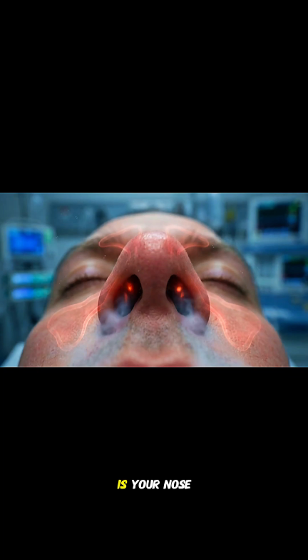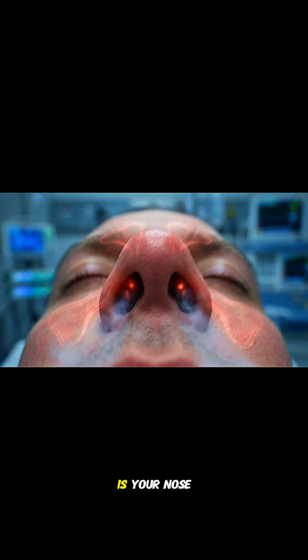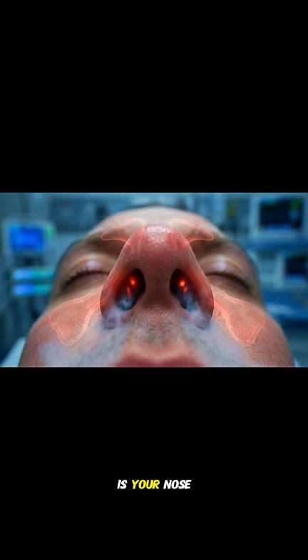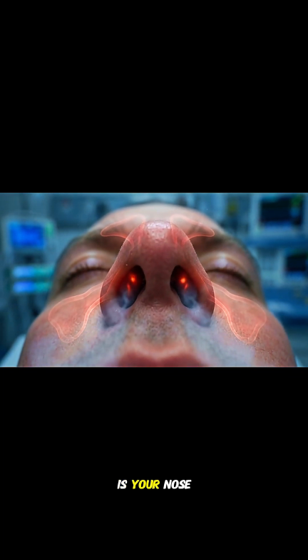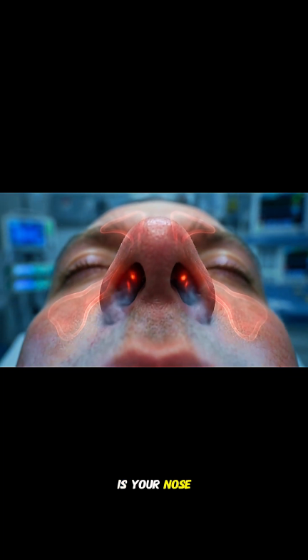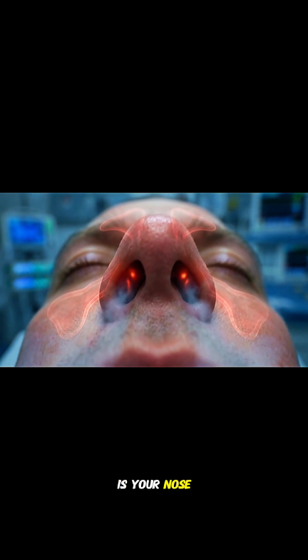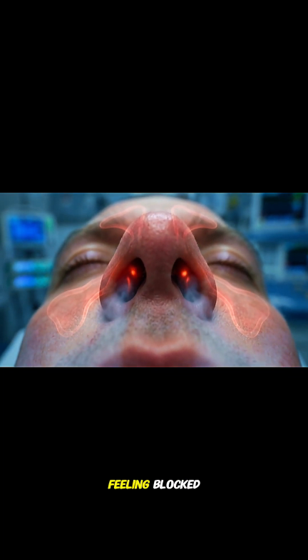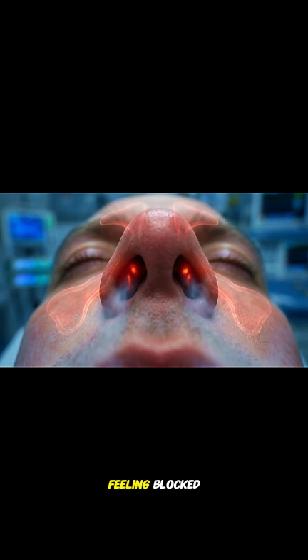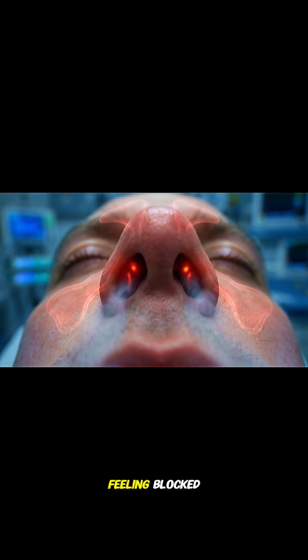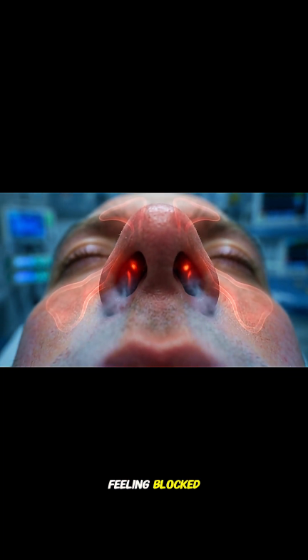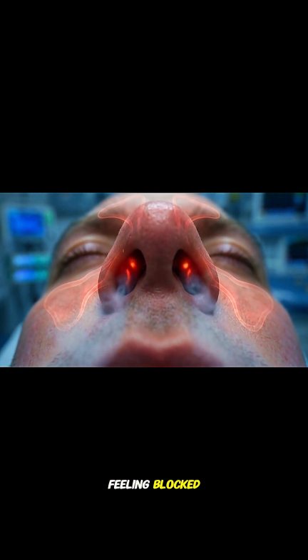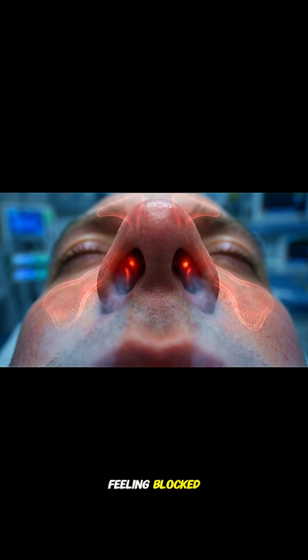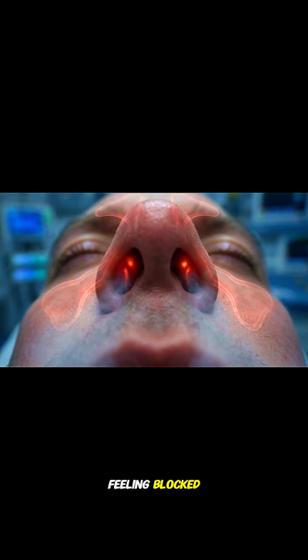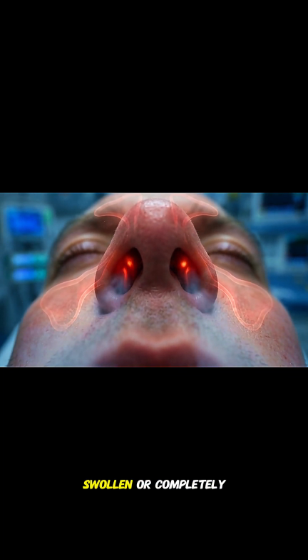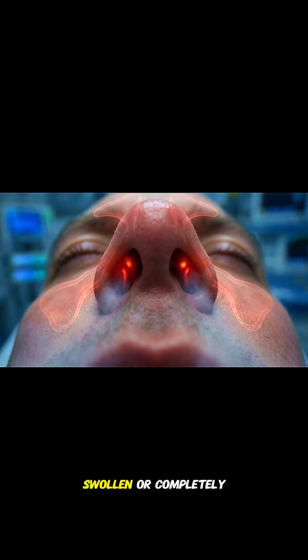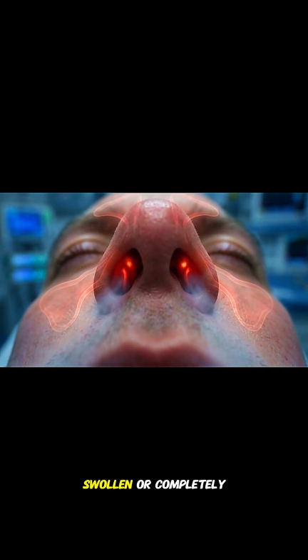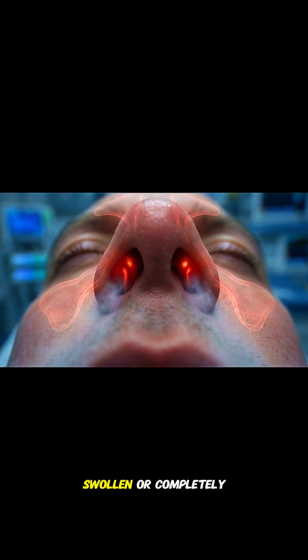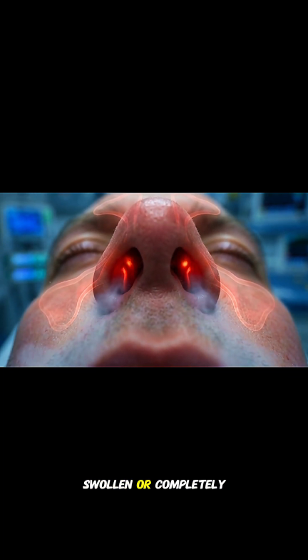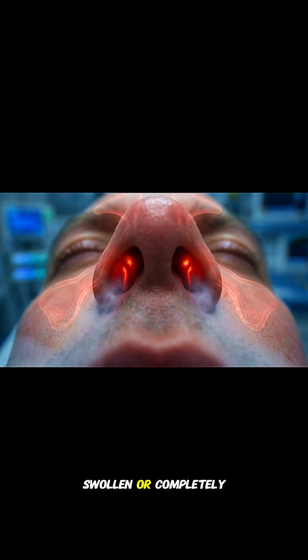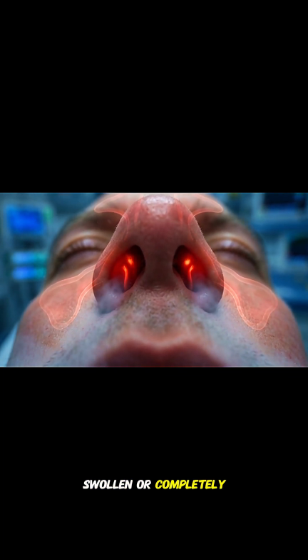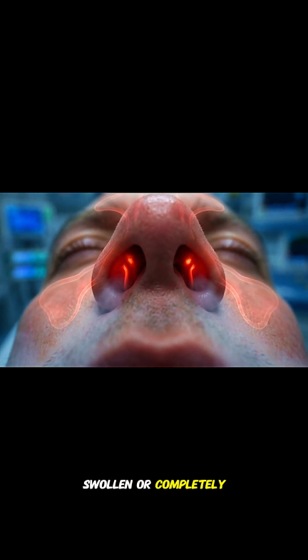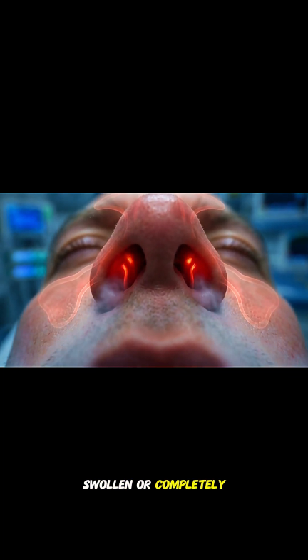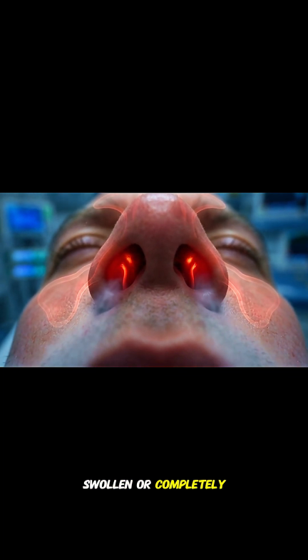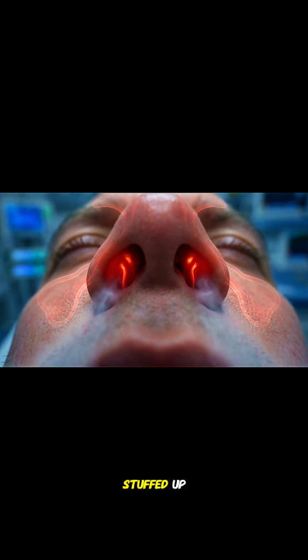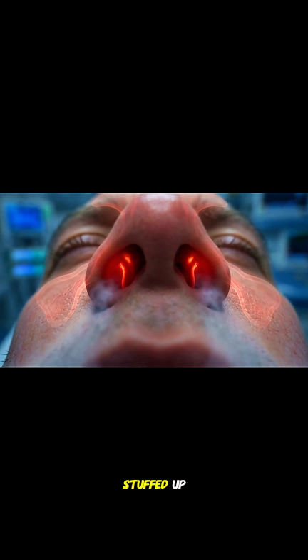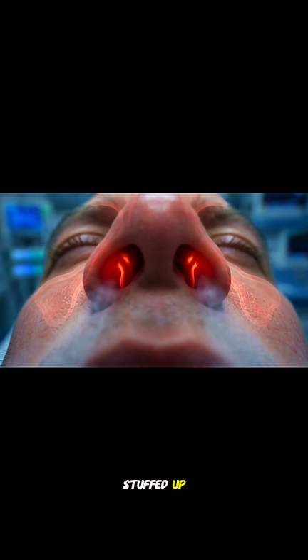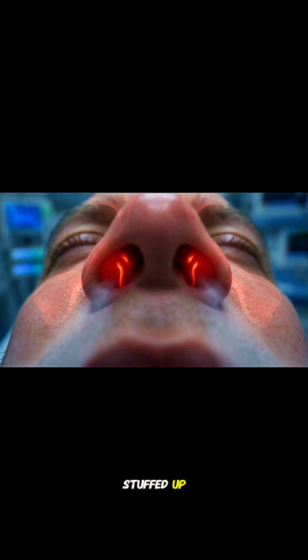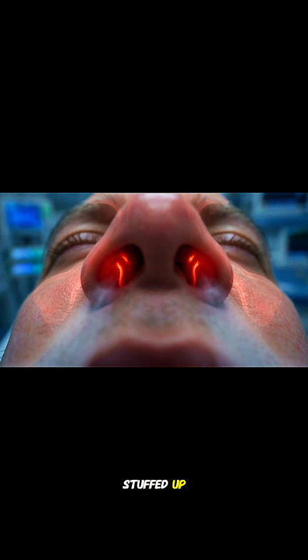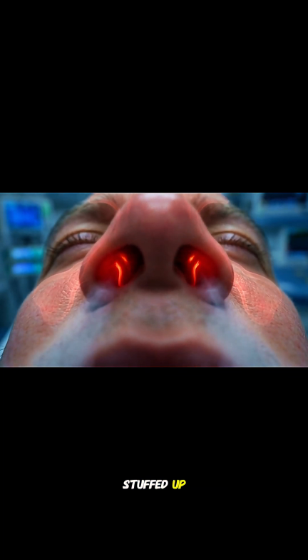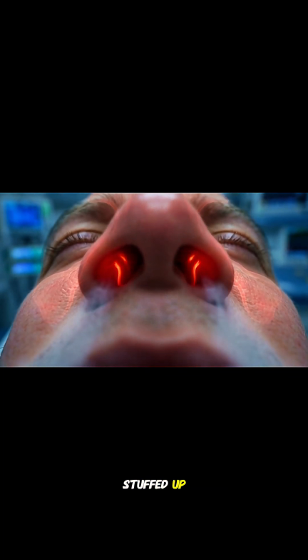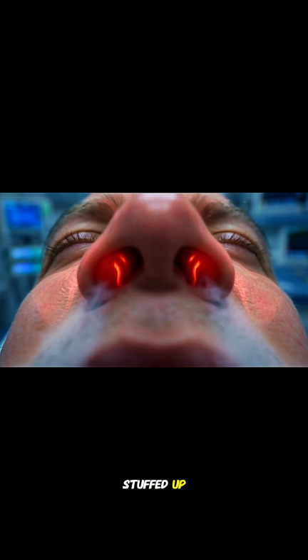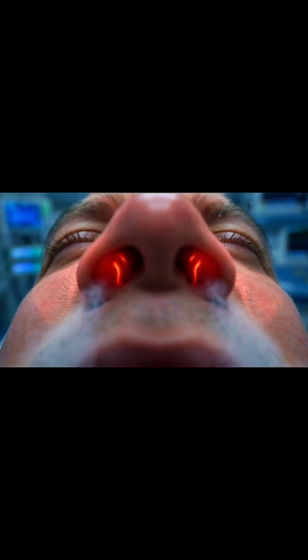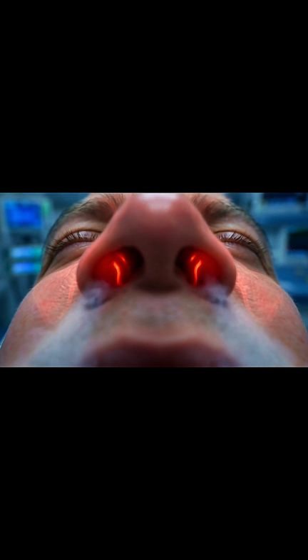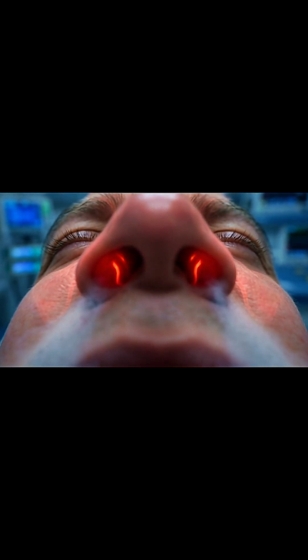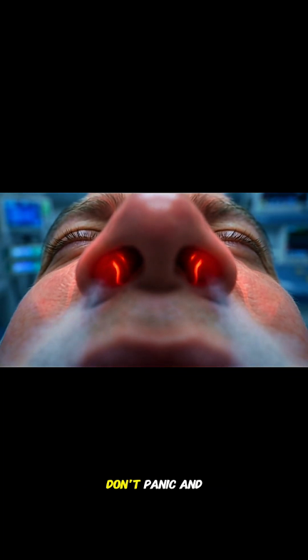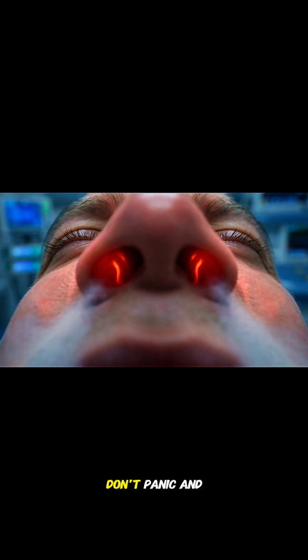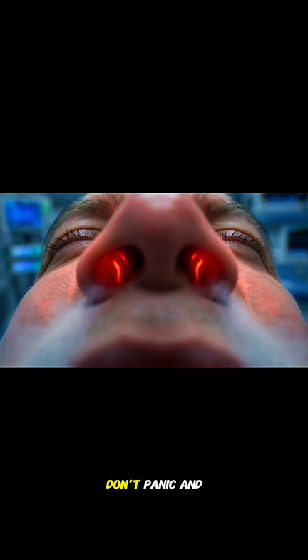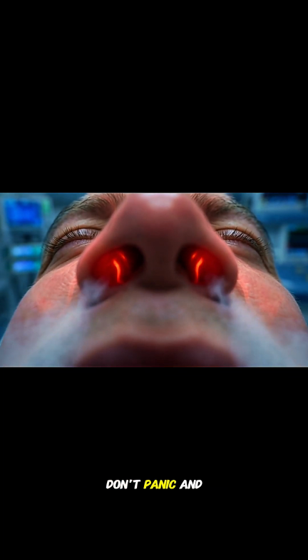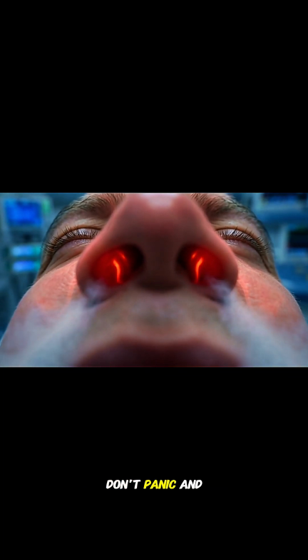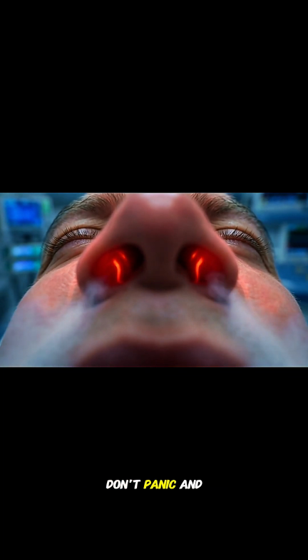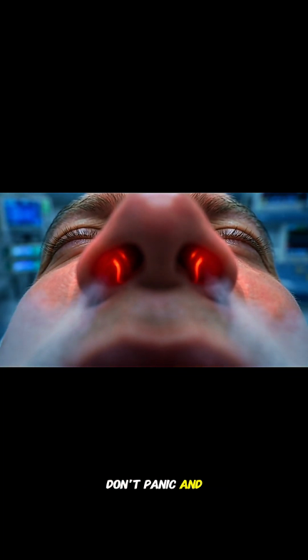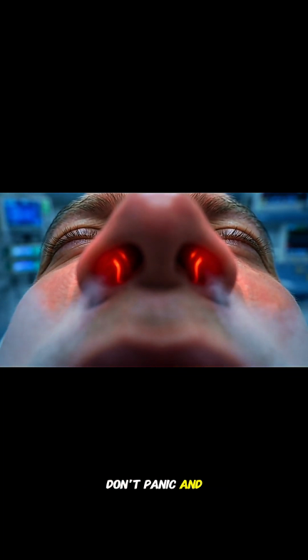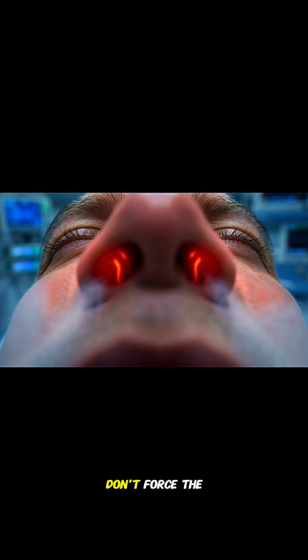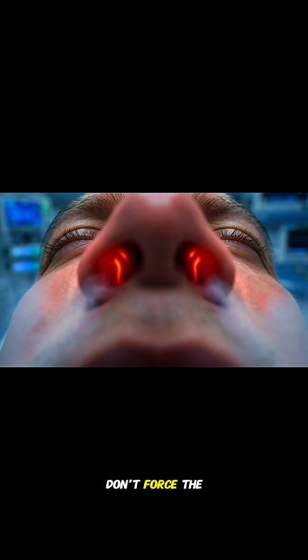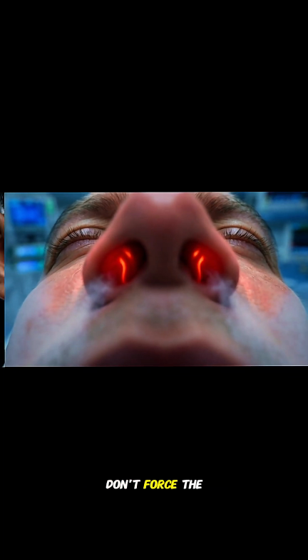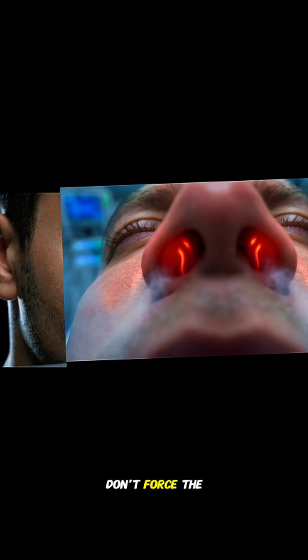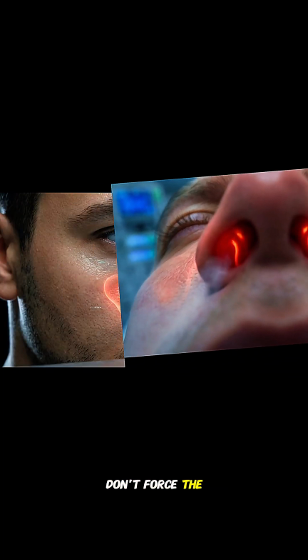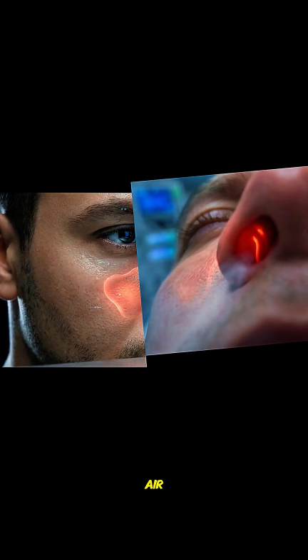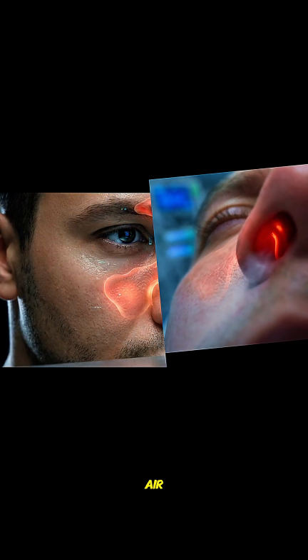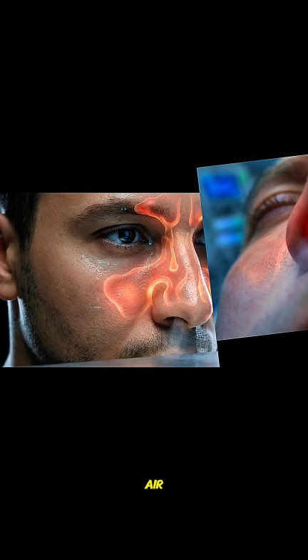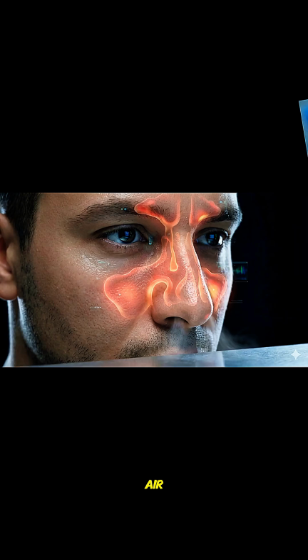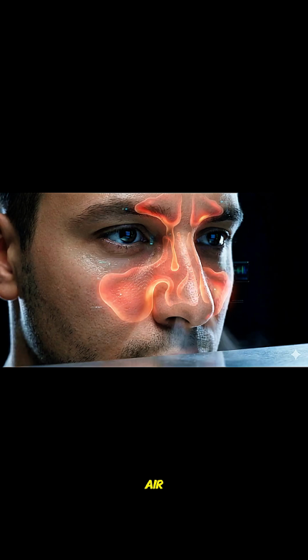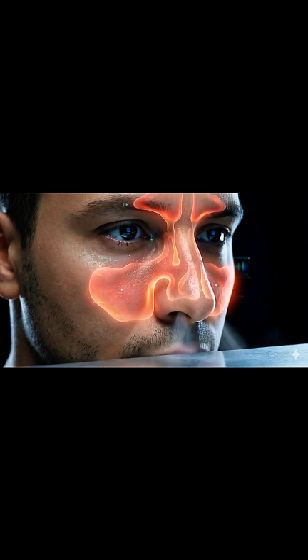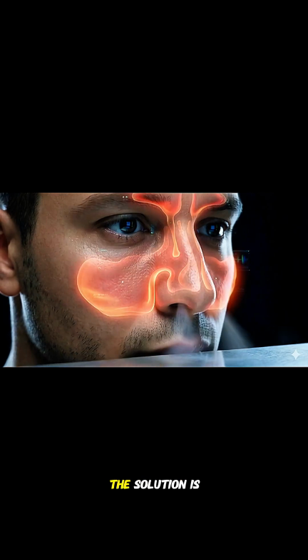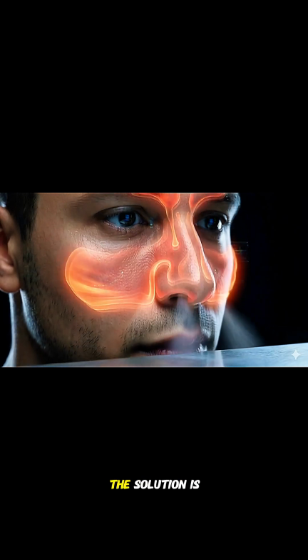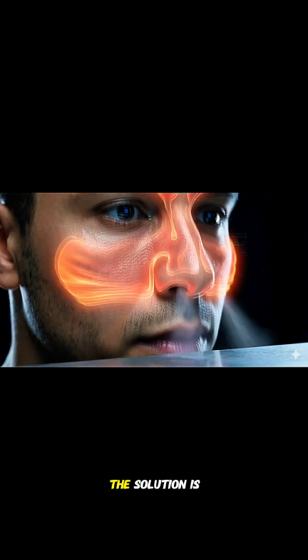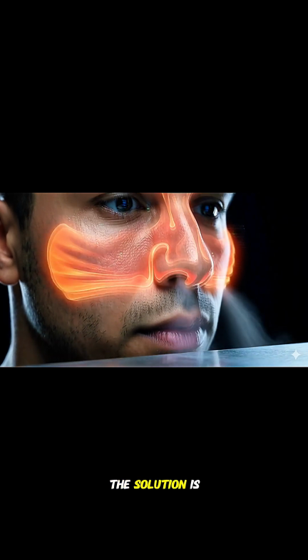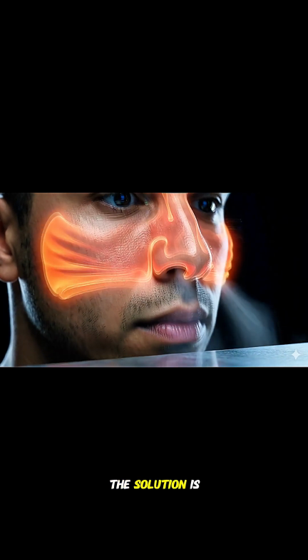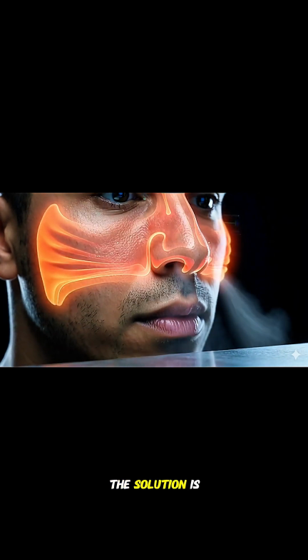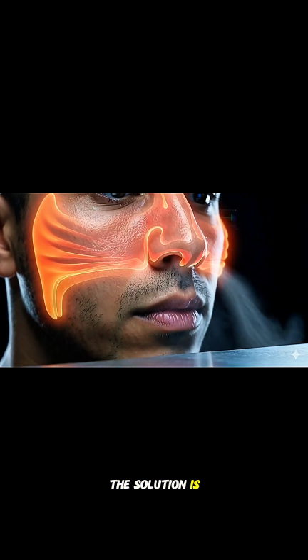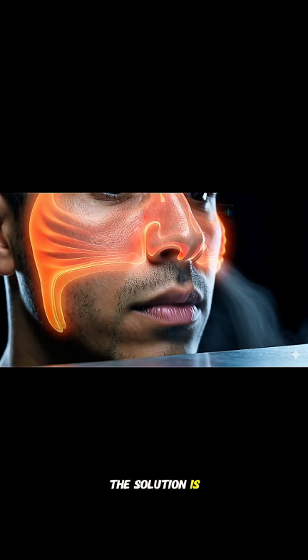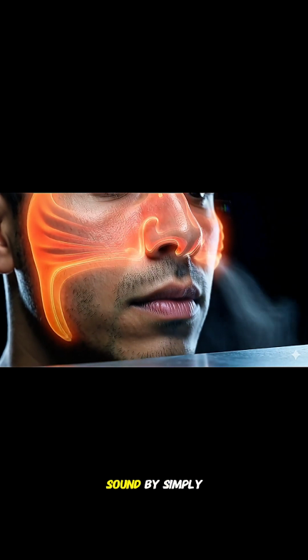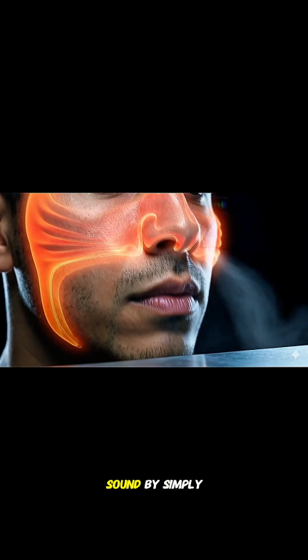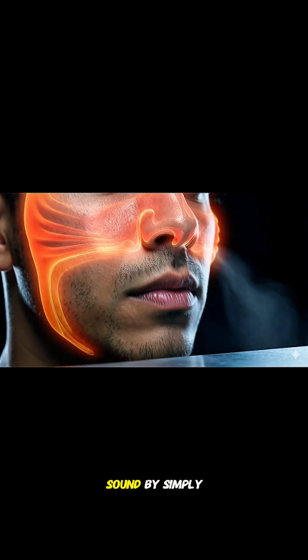Is your nose feeling blocked, swollen, or completely stuffed up? Don't panic and don't force the air. The solution is sound.